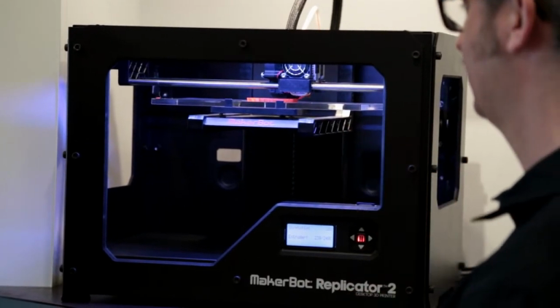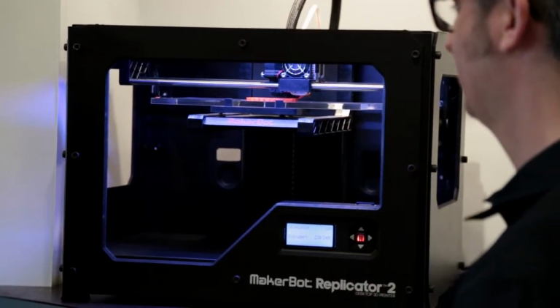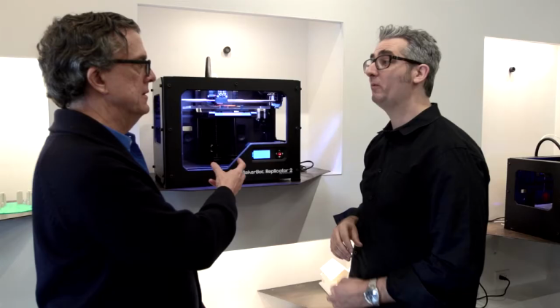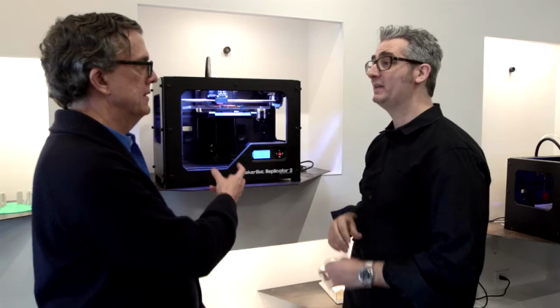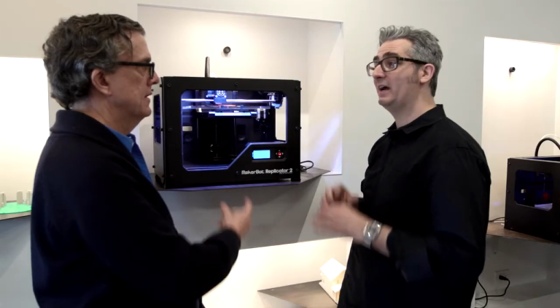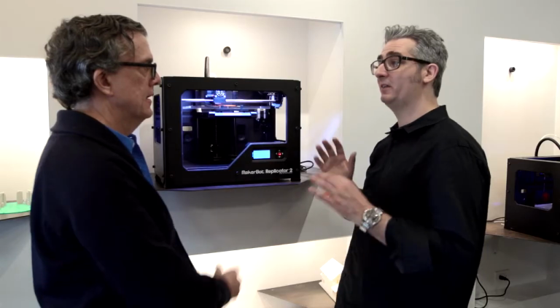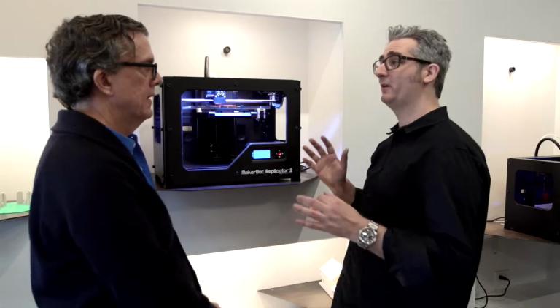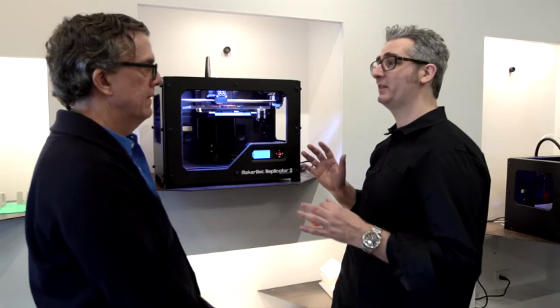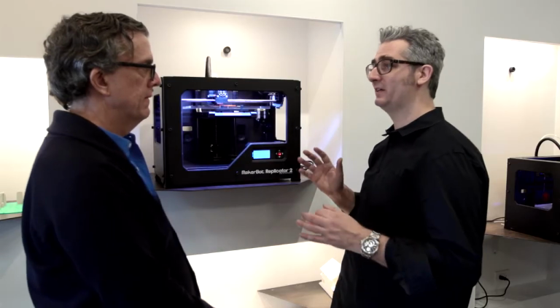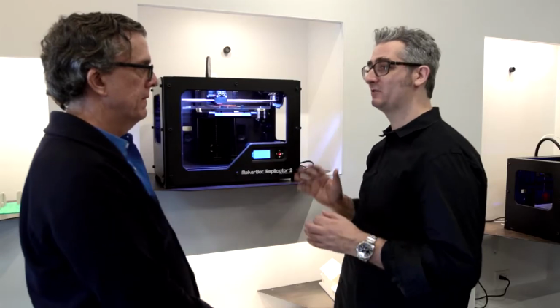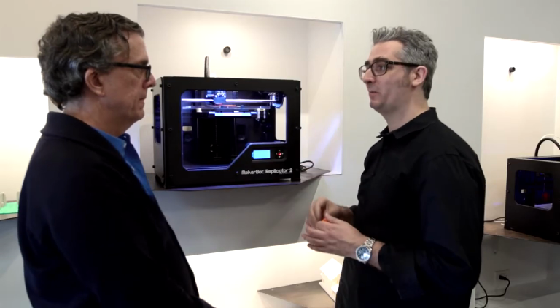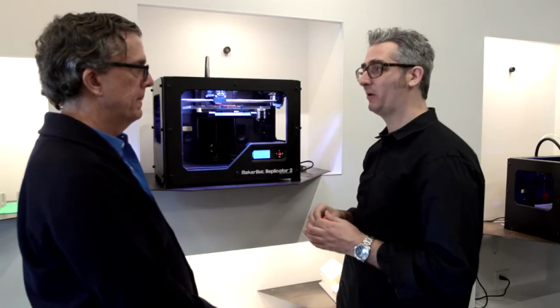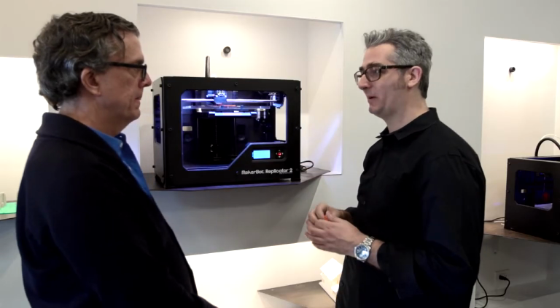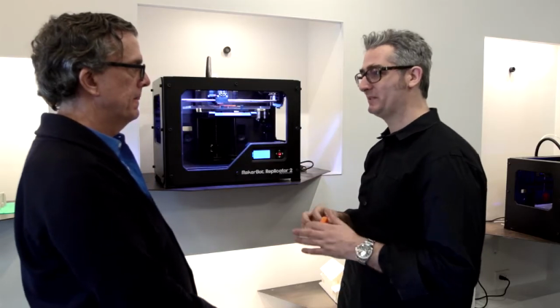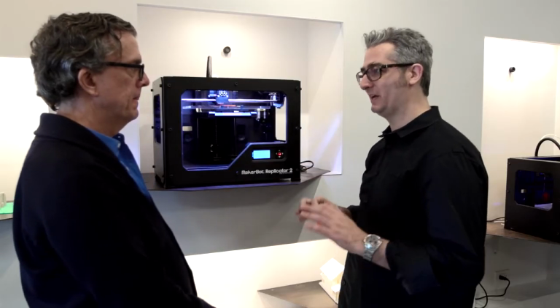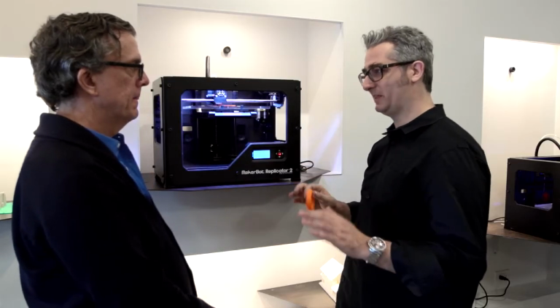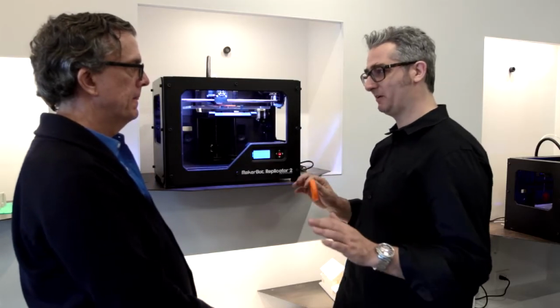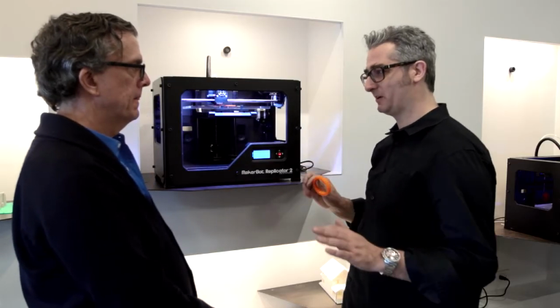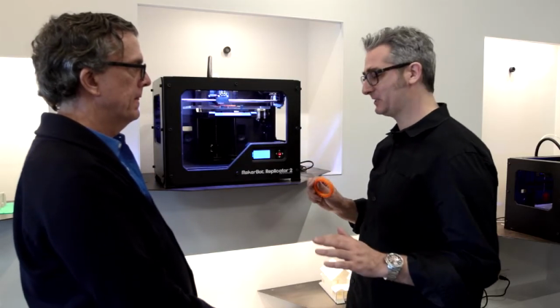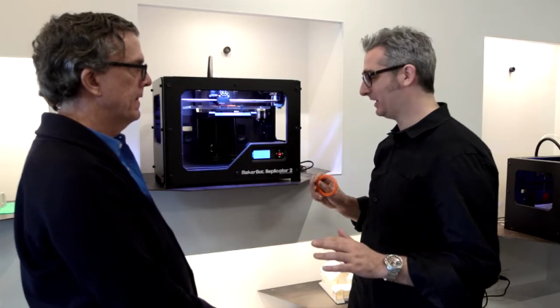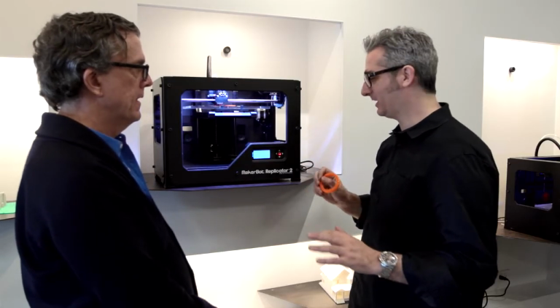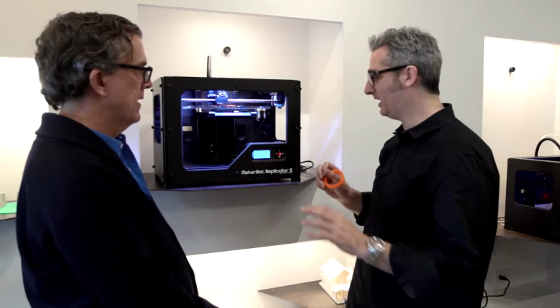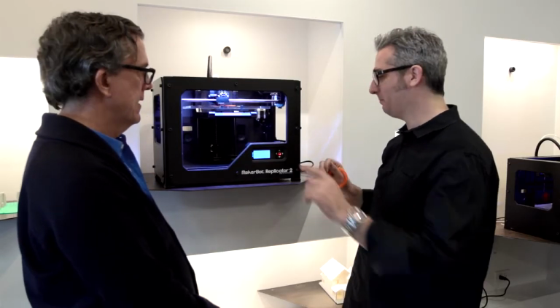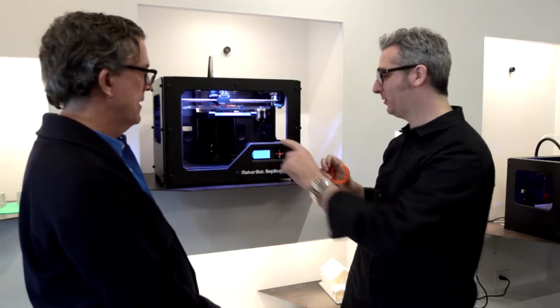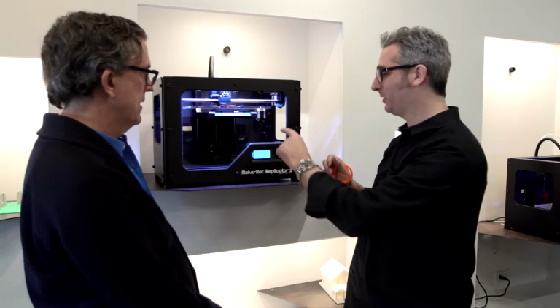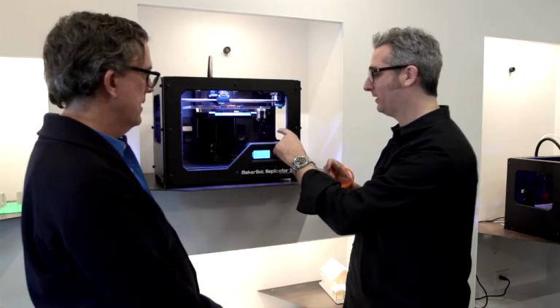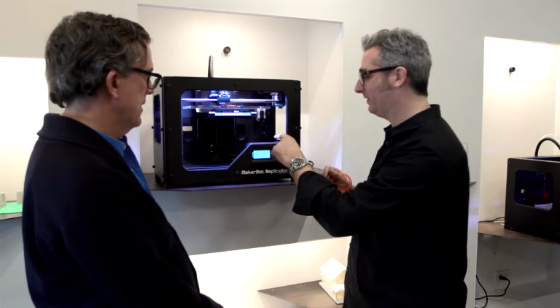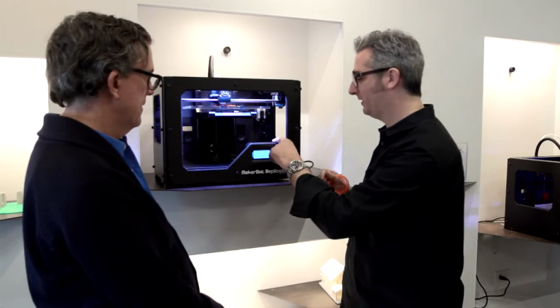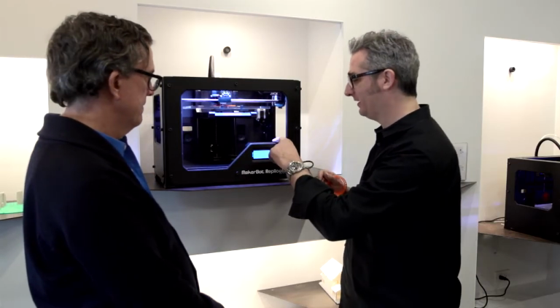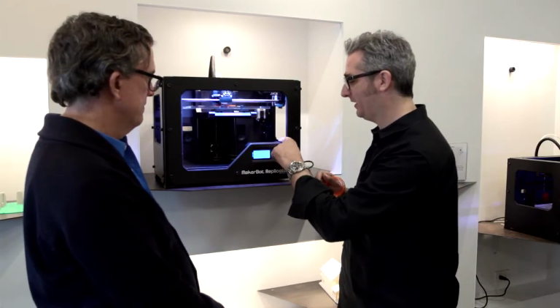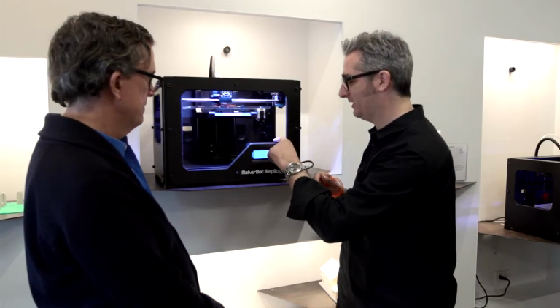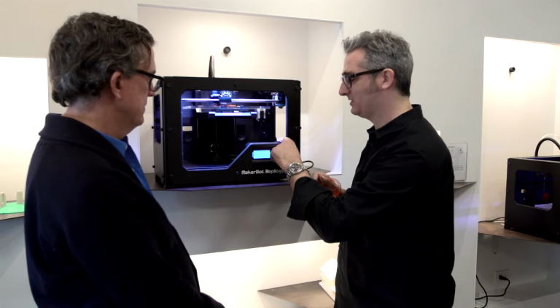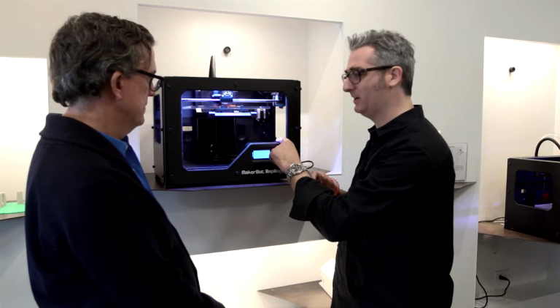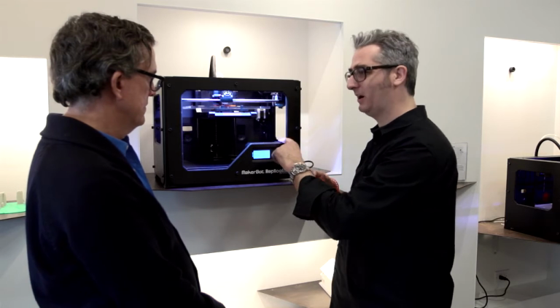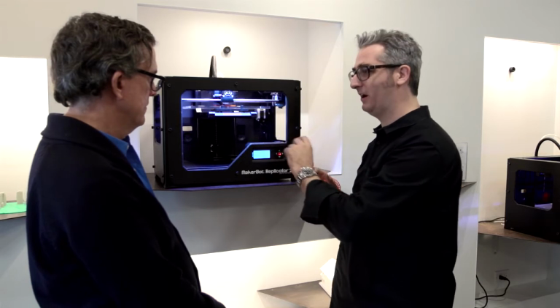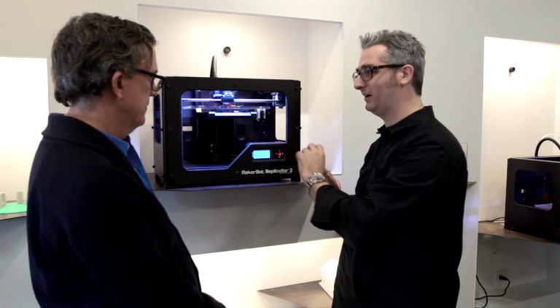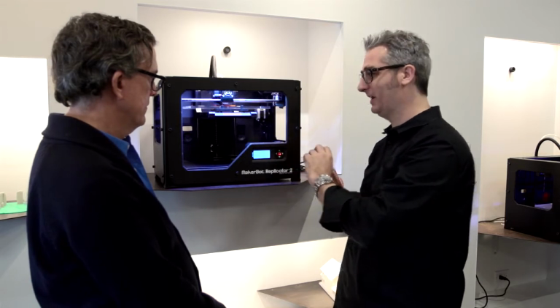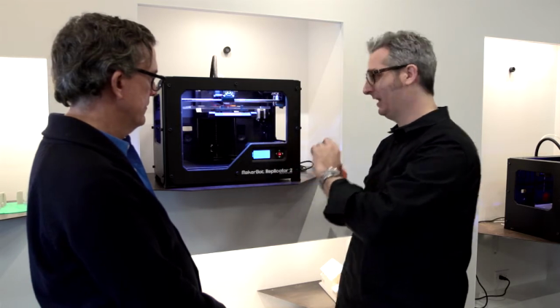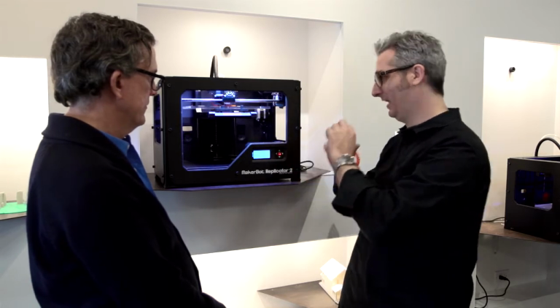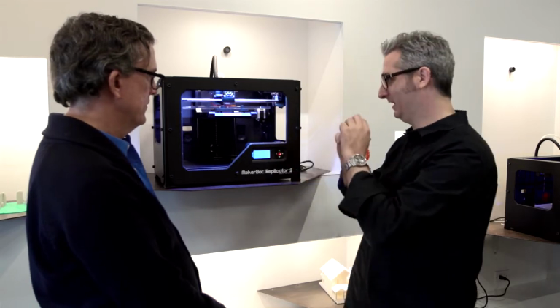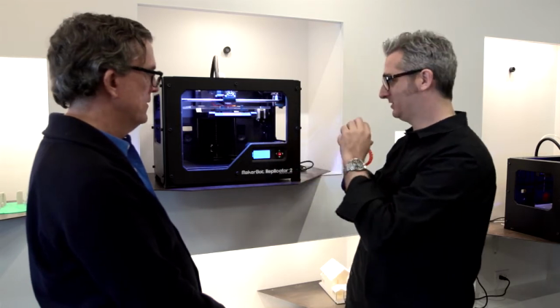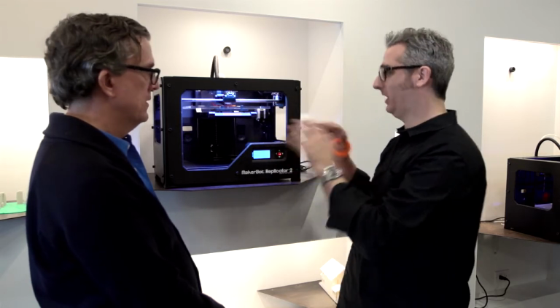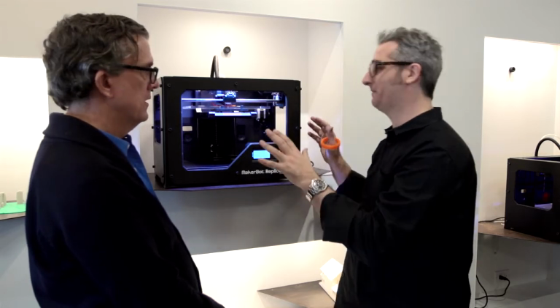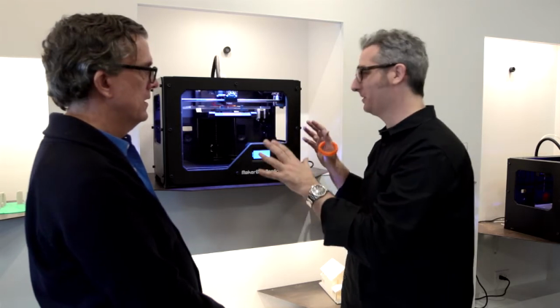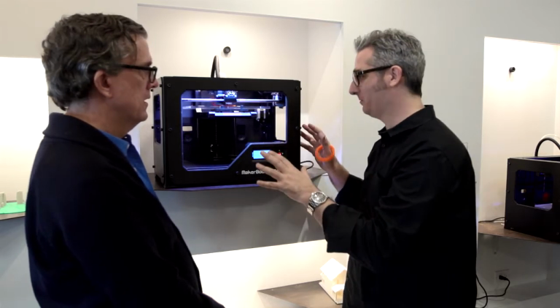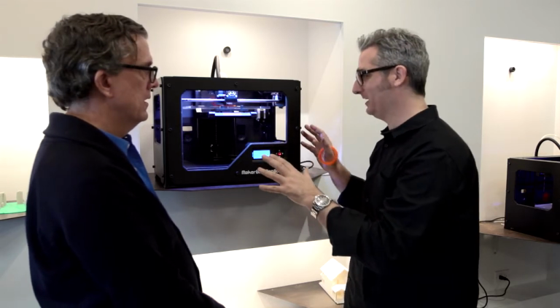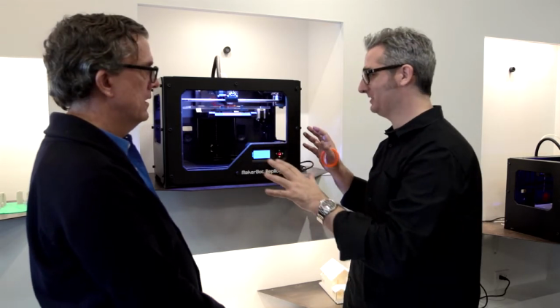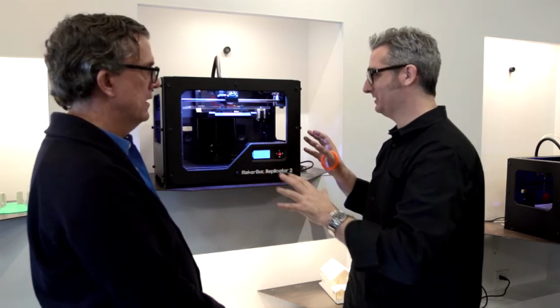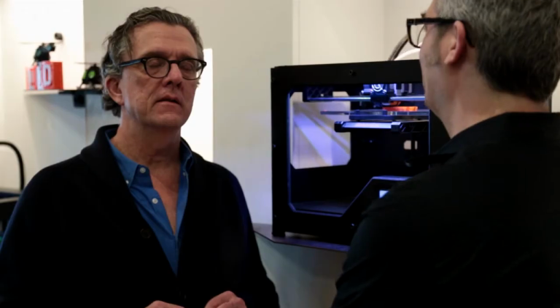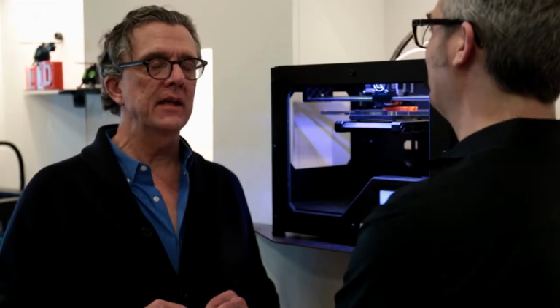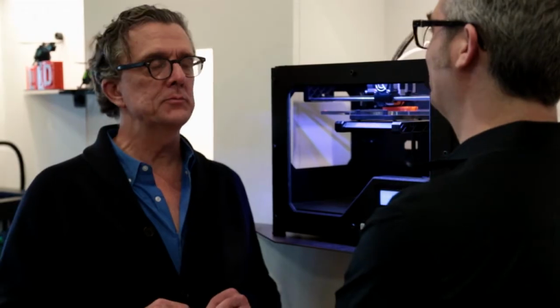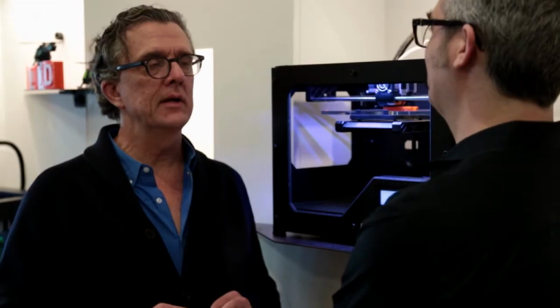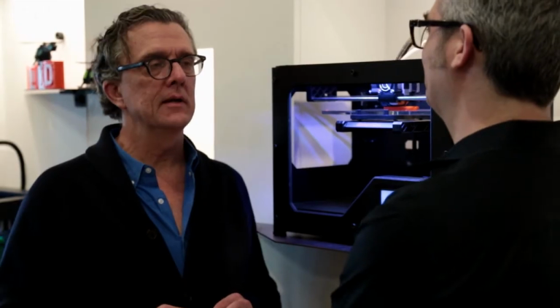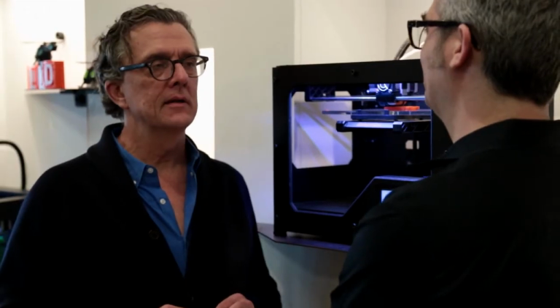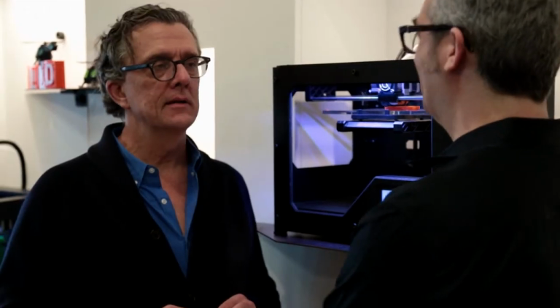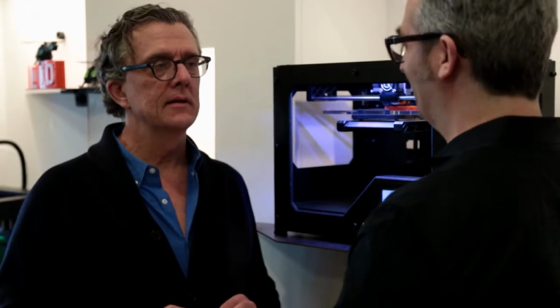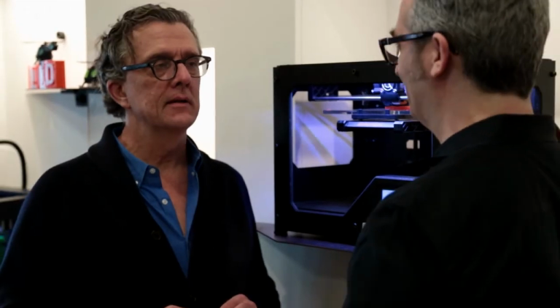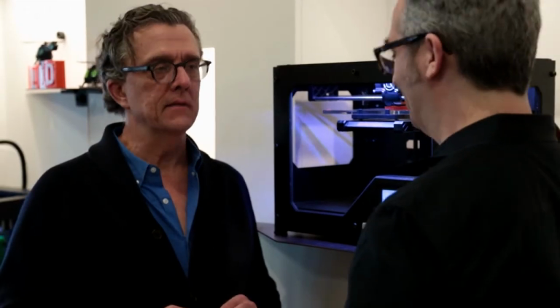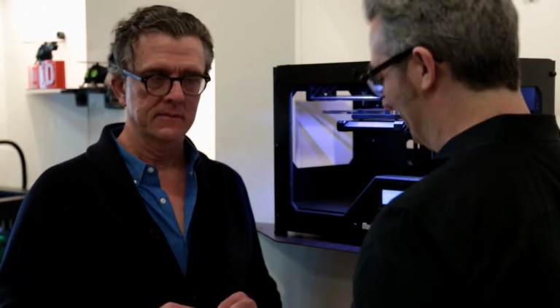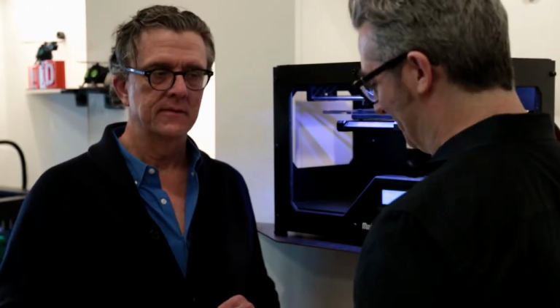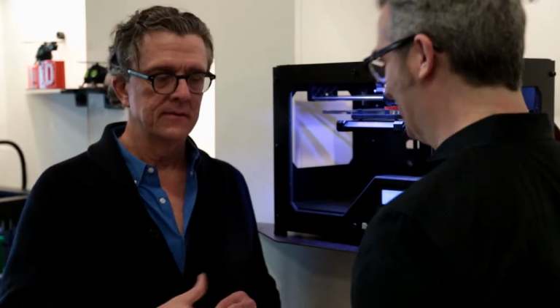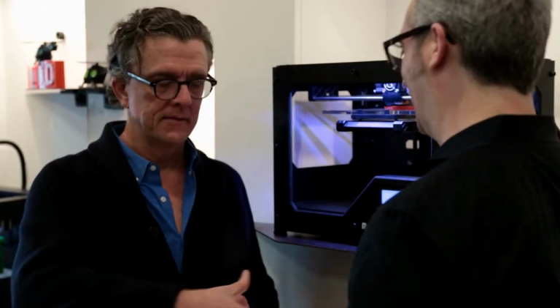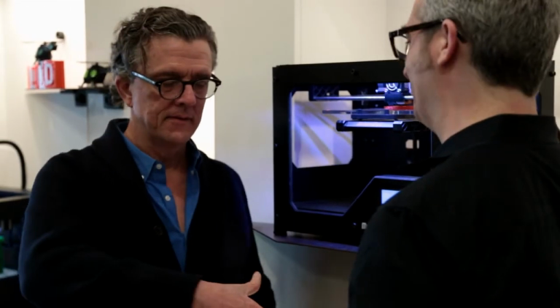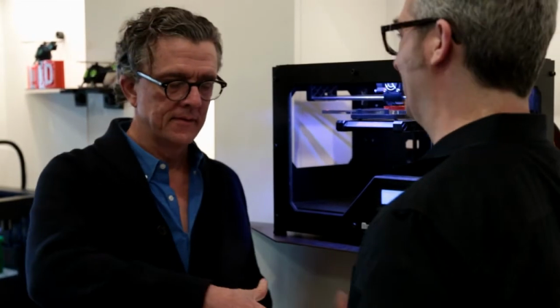We downloaded this from our website, Thingiverse.com, put it on the SD card and it's off to the races. Thanks, Bree. Cool, great to have you.